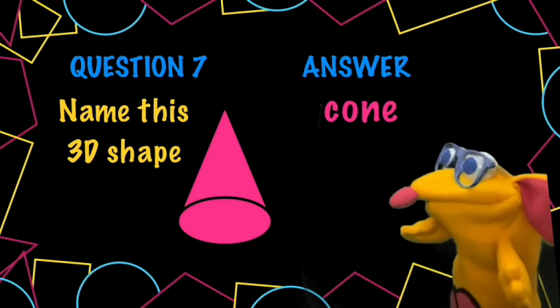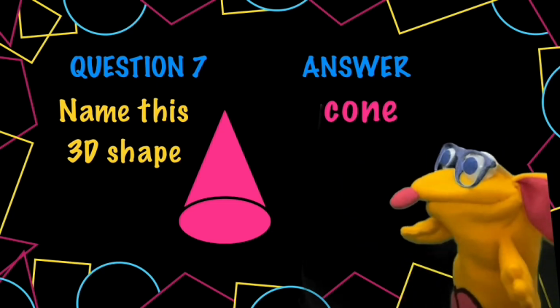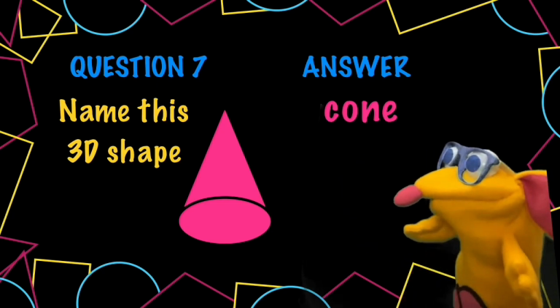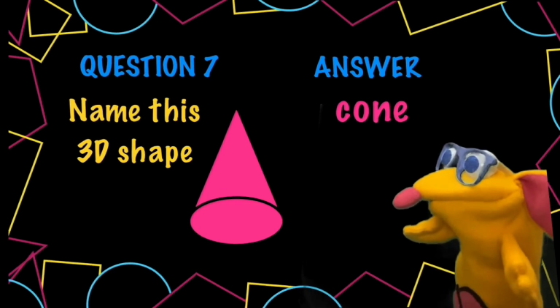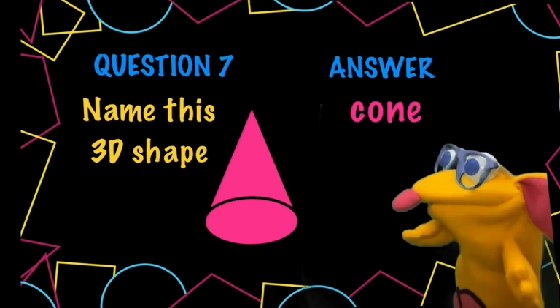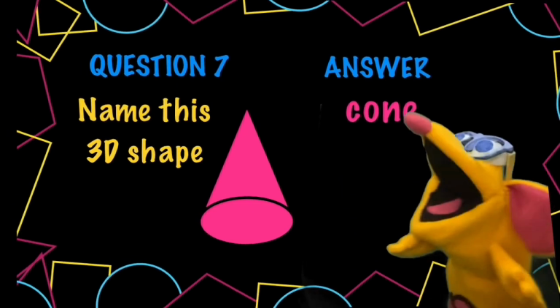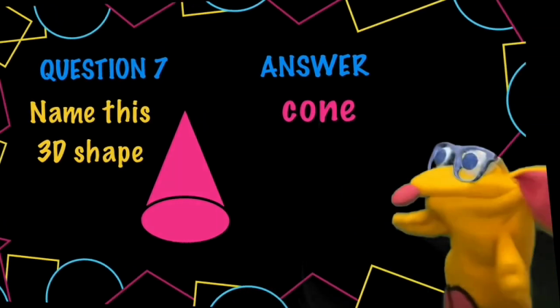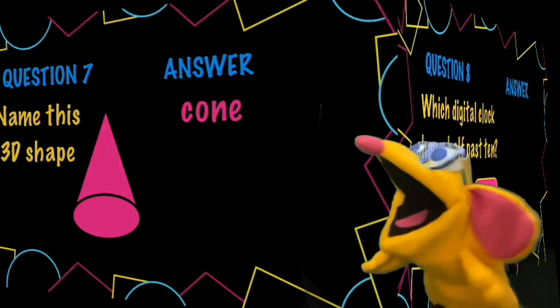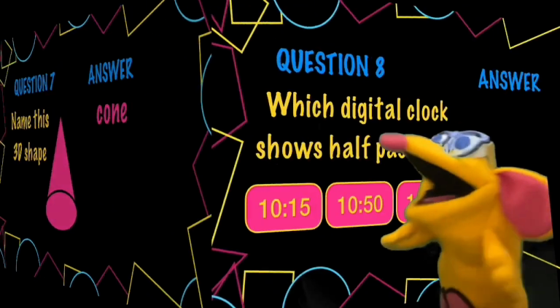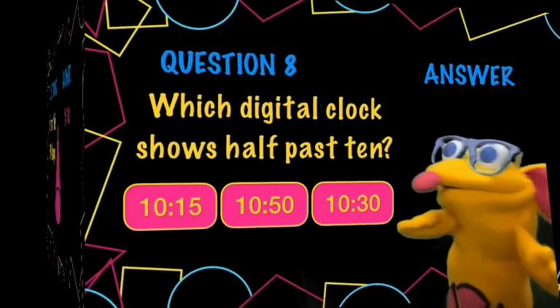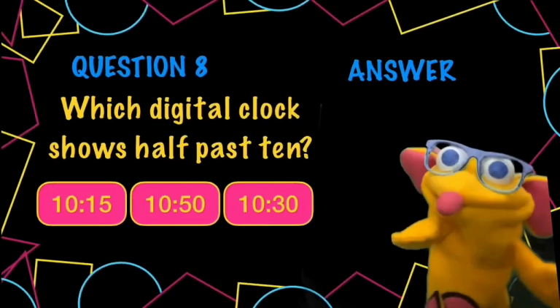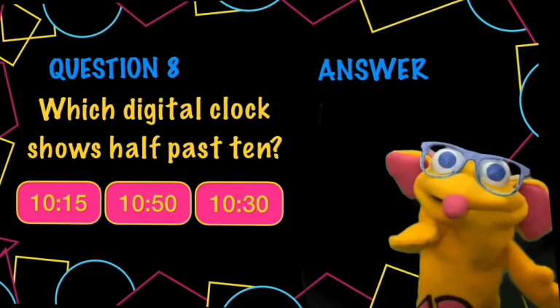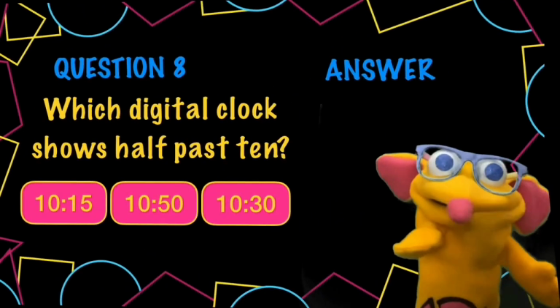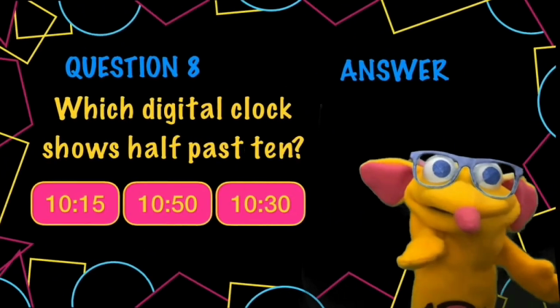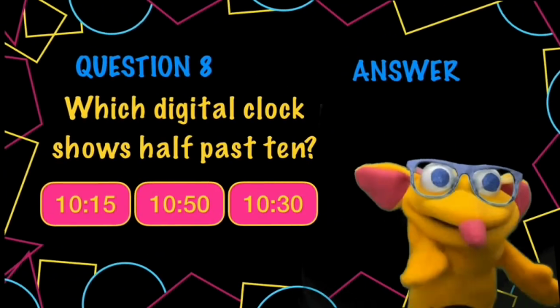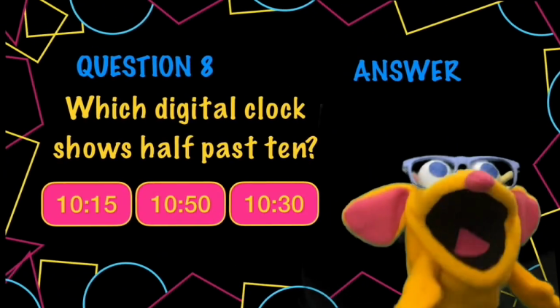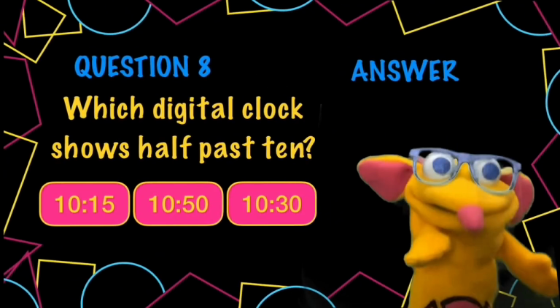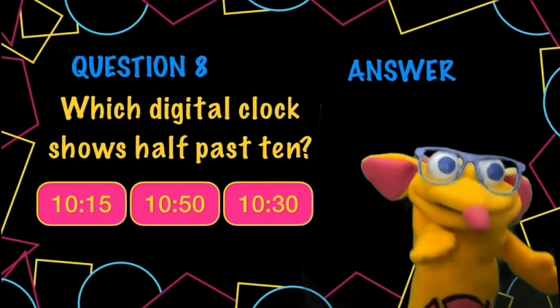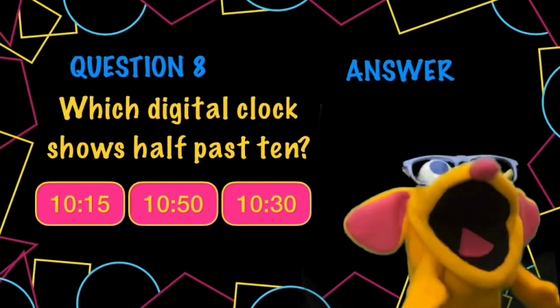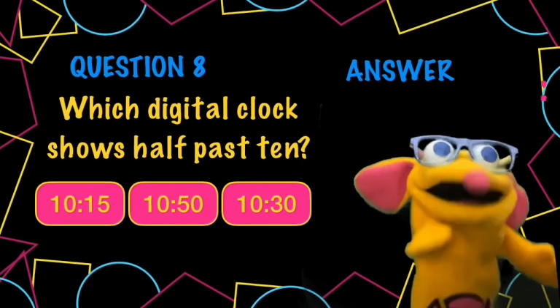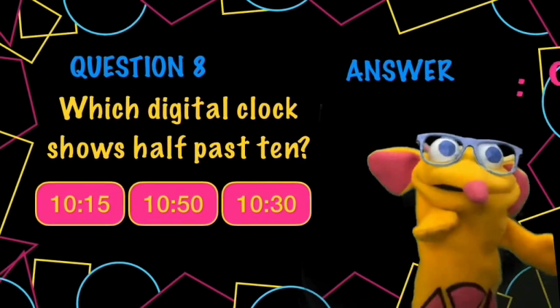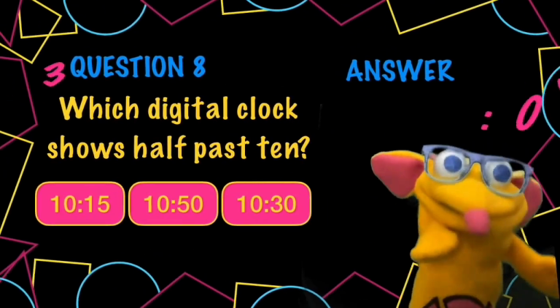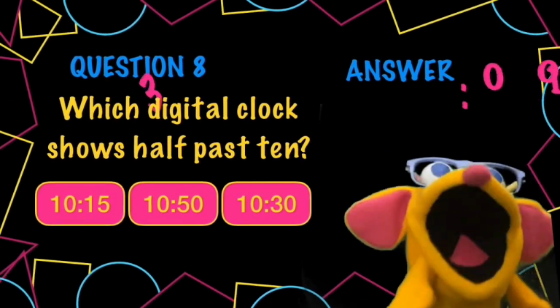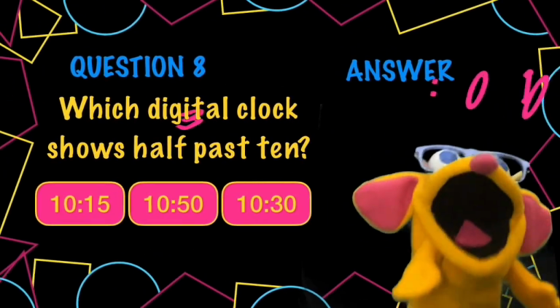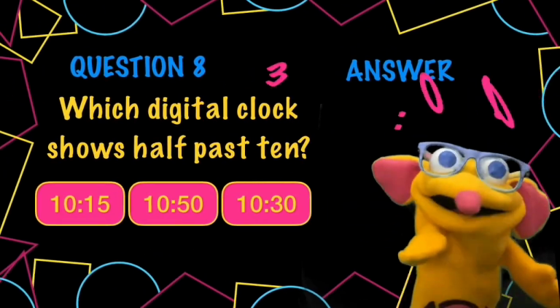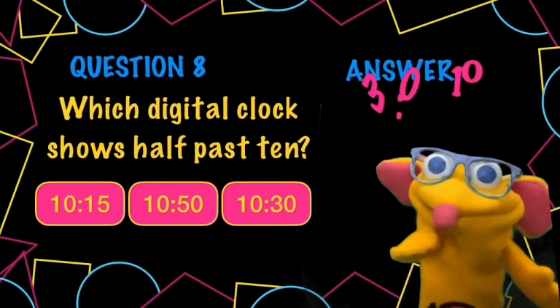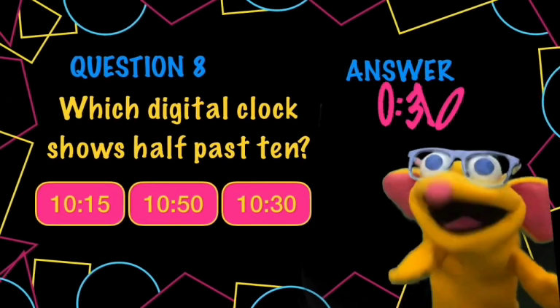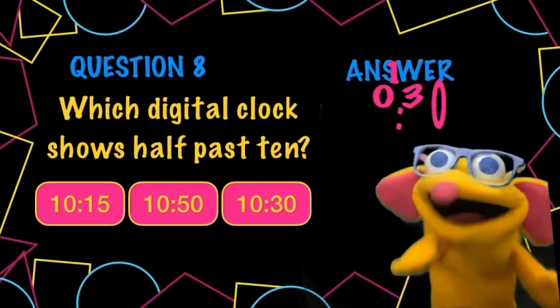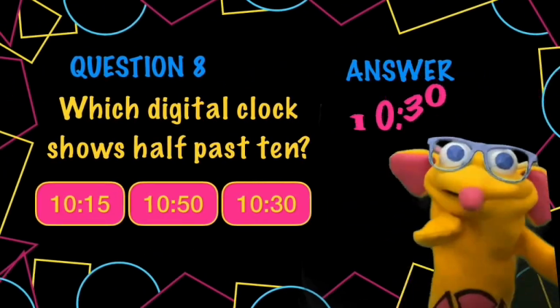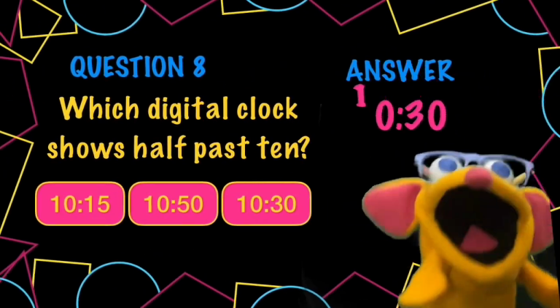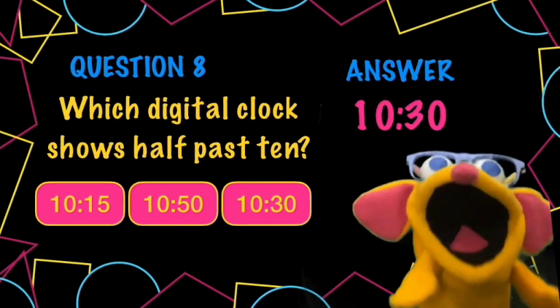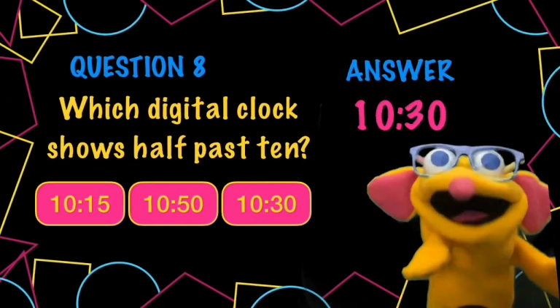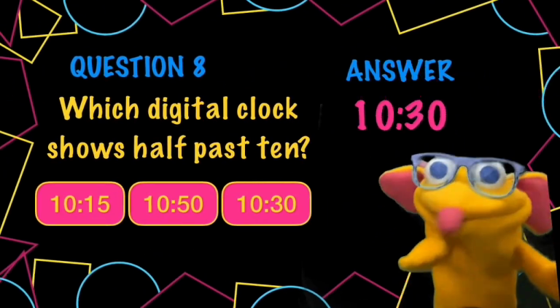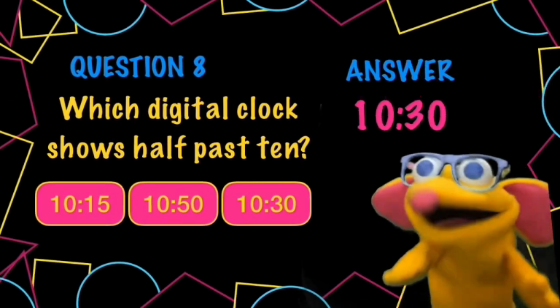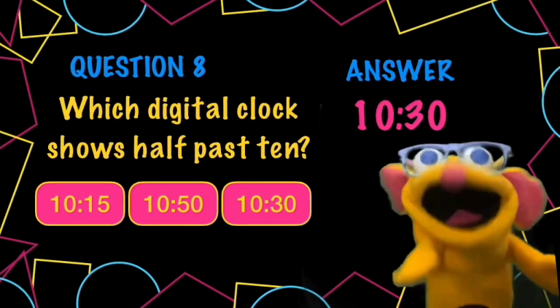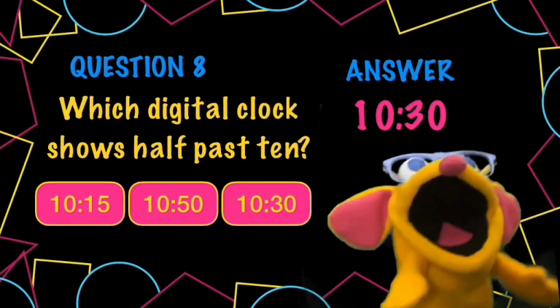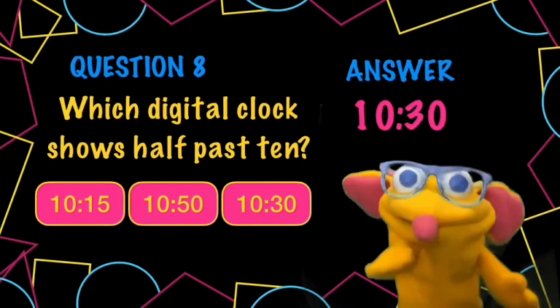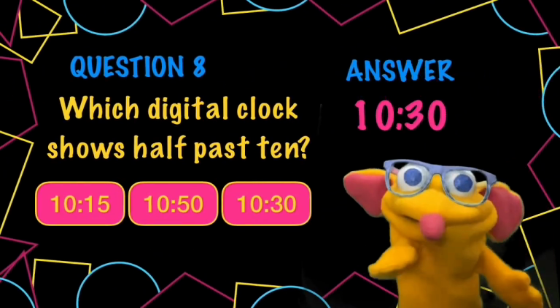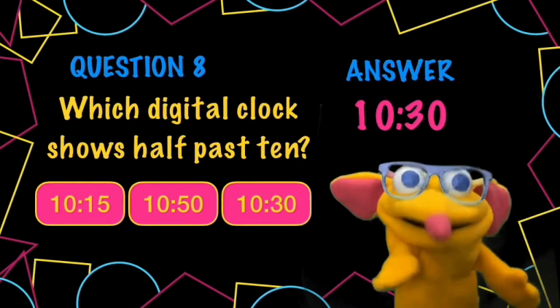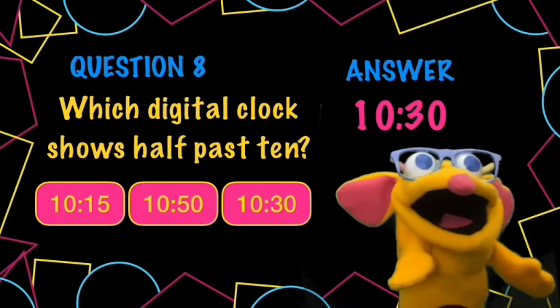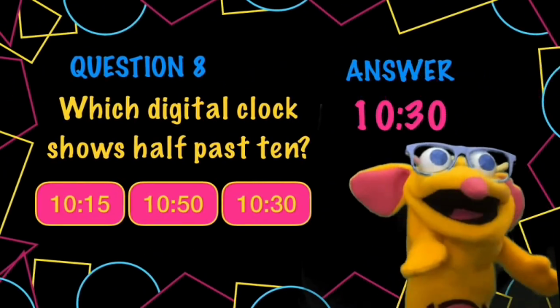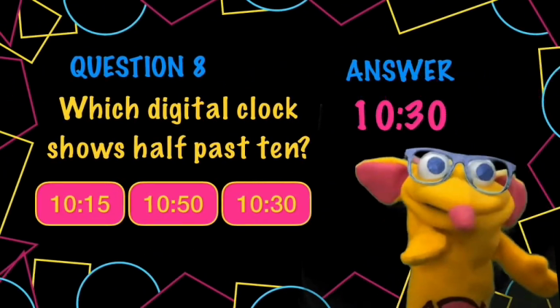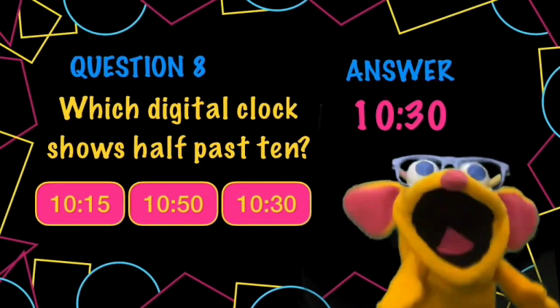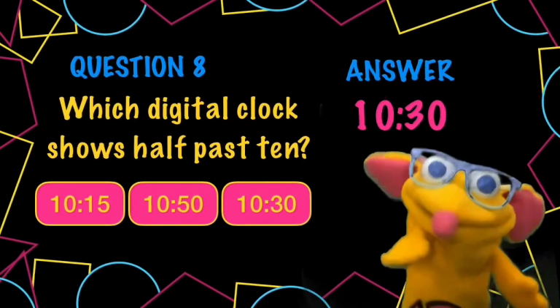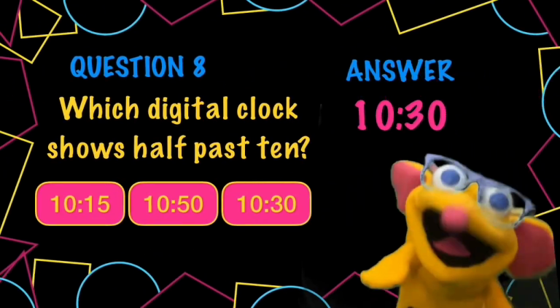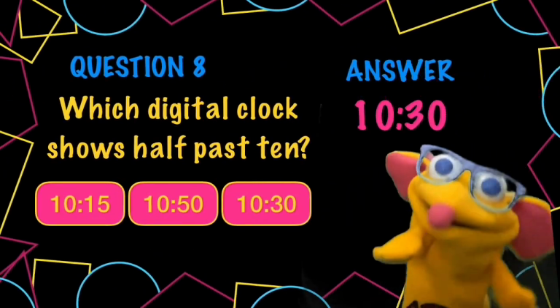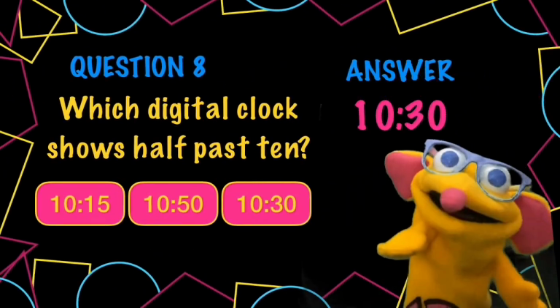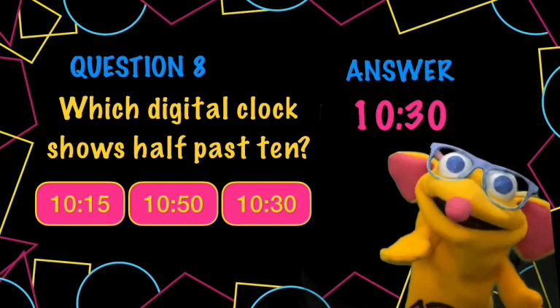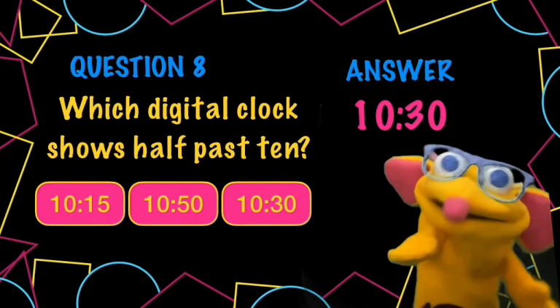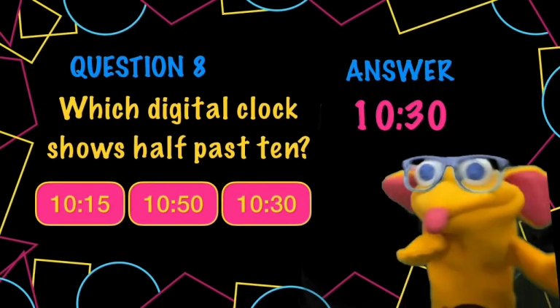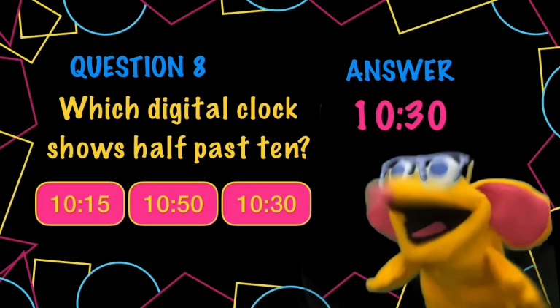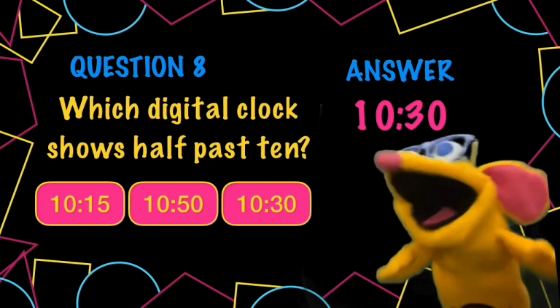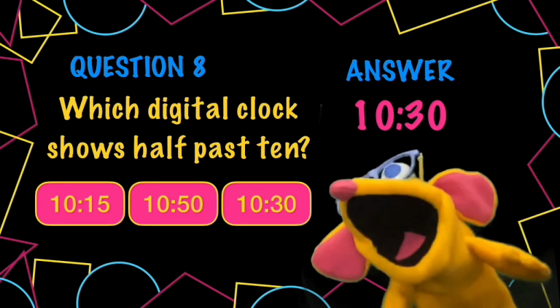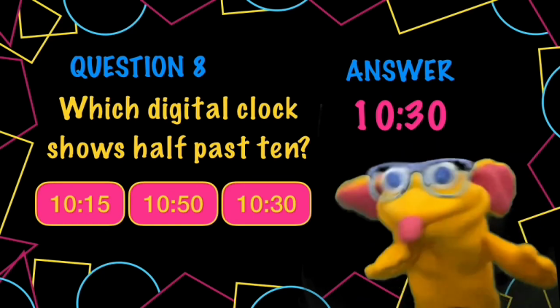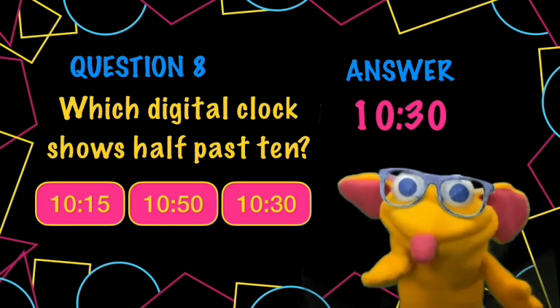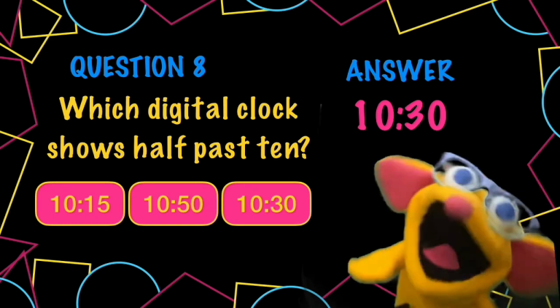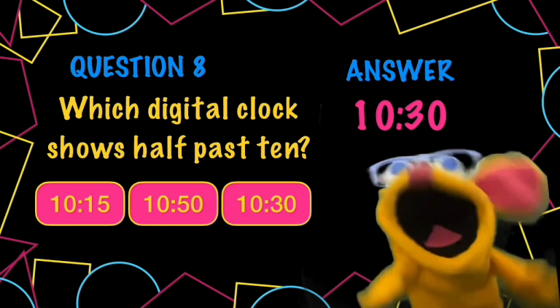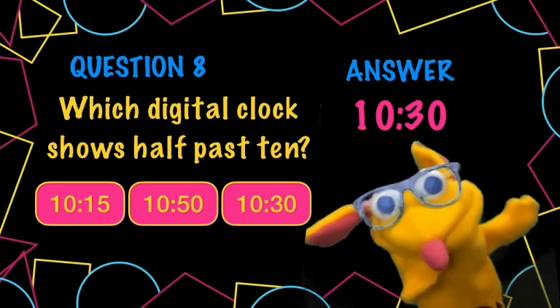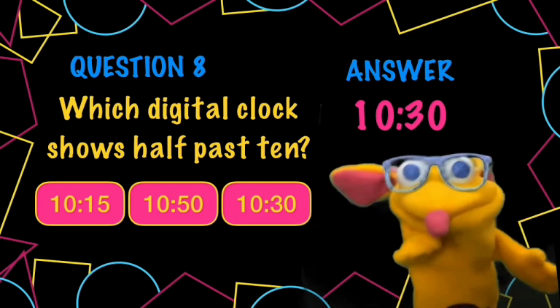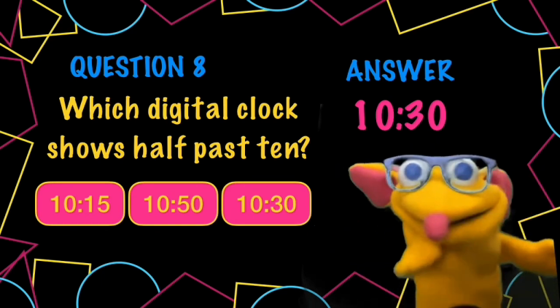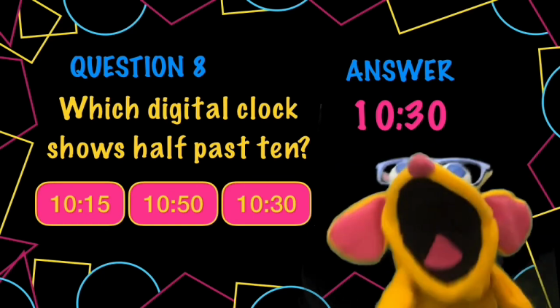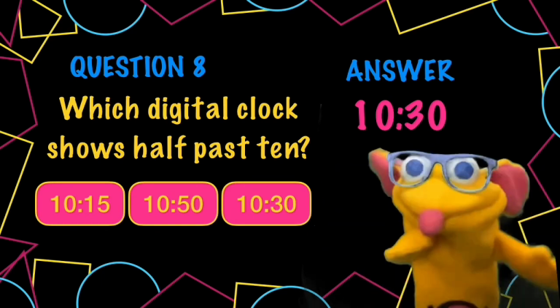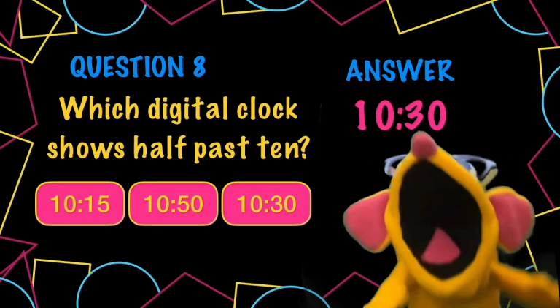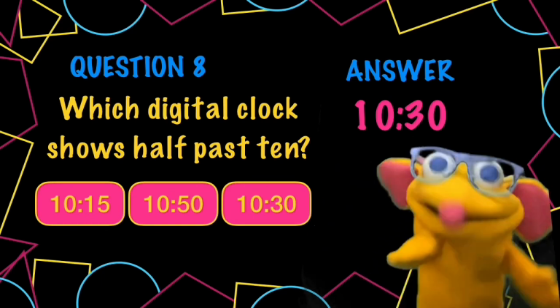And finally, the third one, 10:30, shows half past 10. Because there's 60 minutes in an hour, so half an hour is 30 minutes.